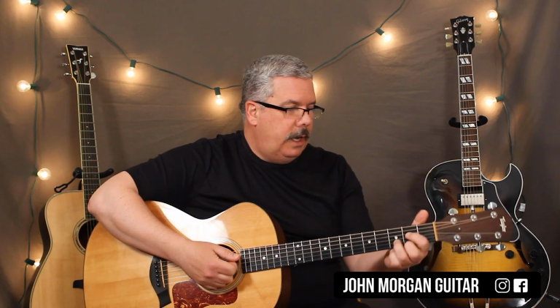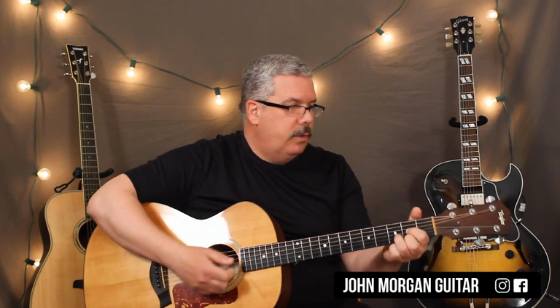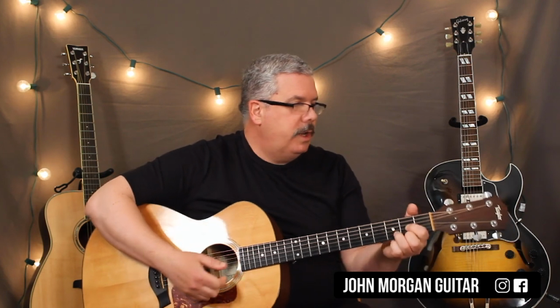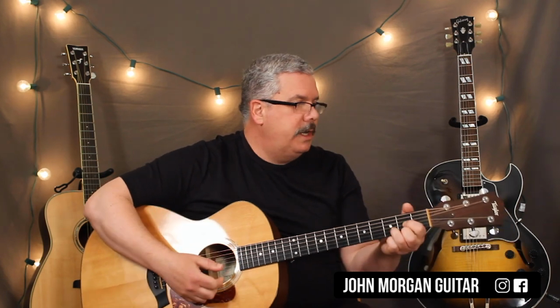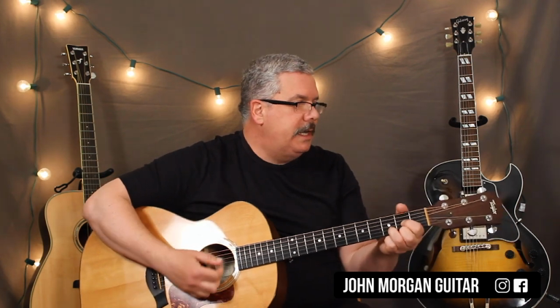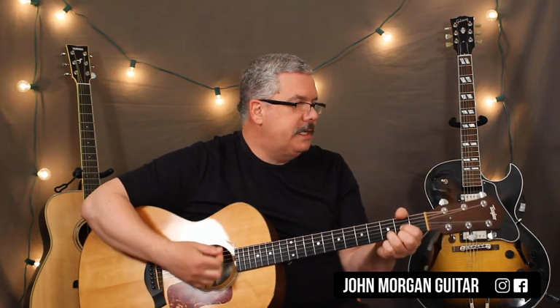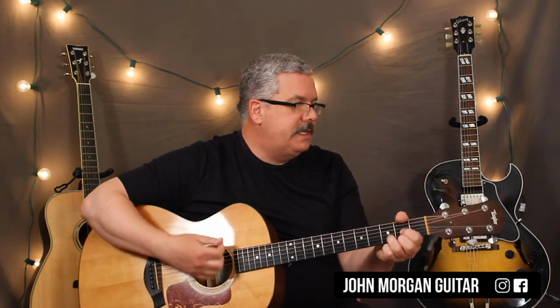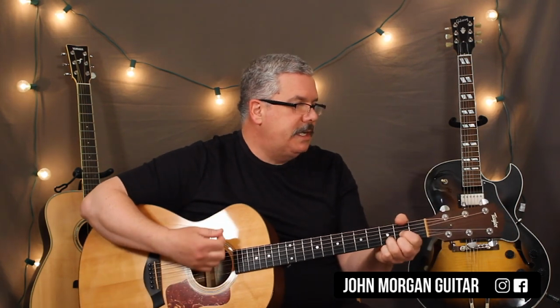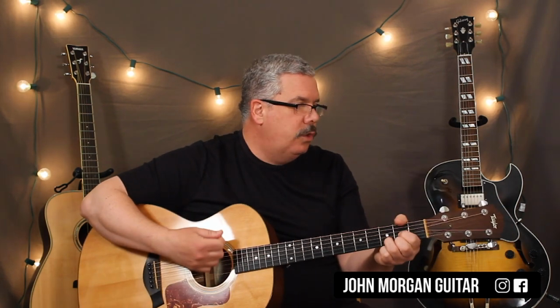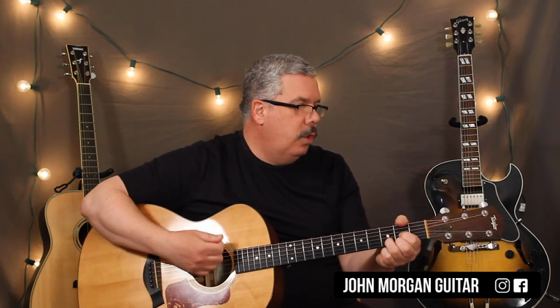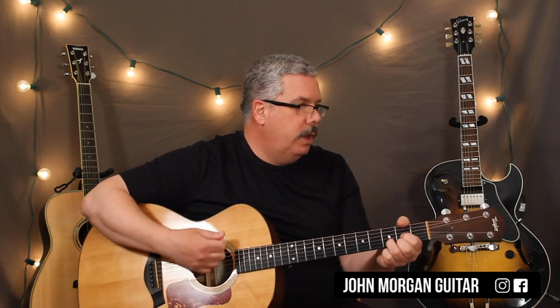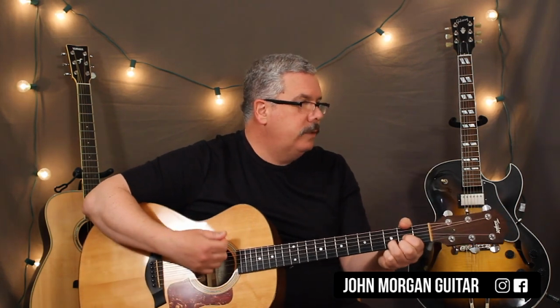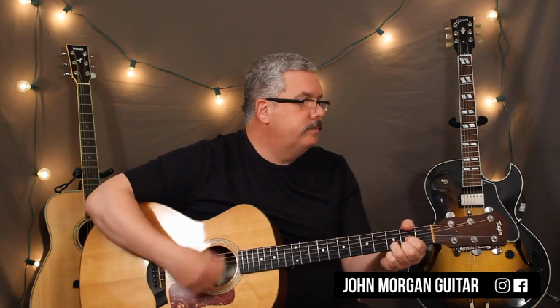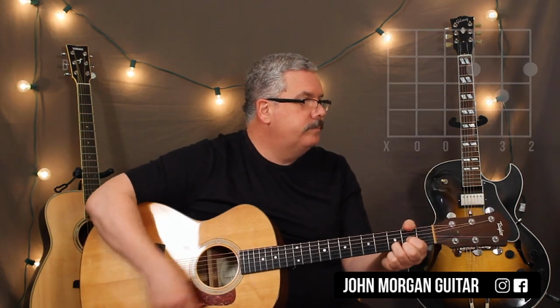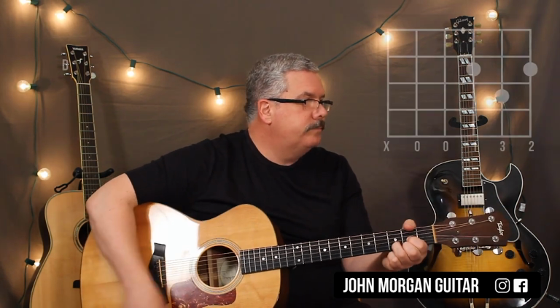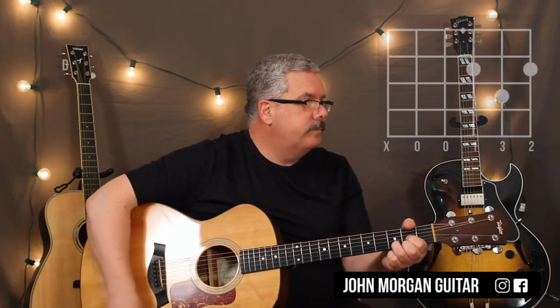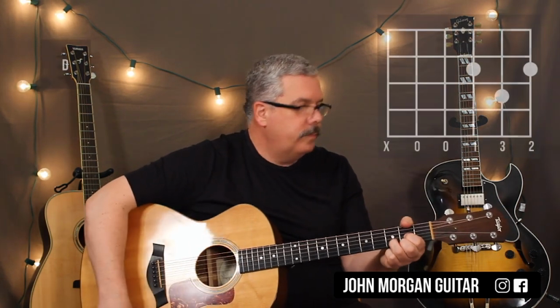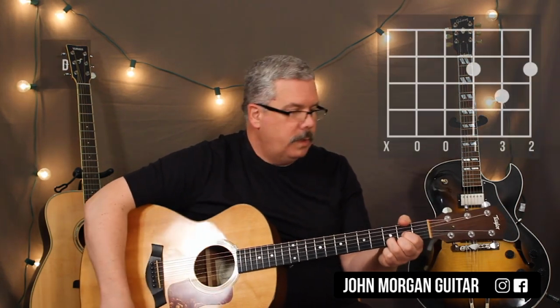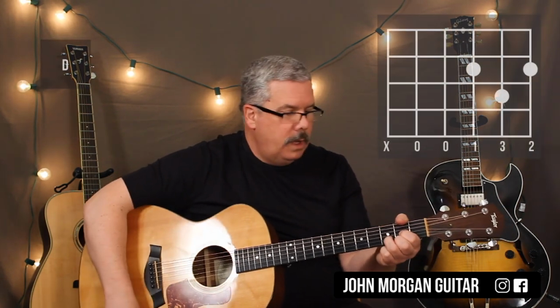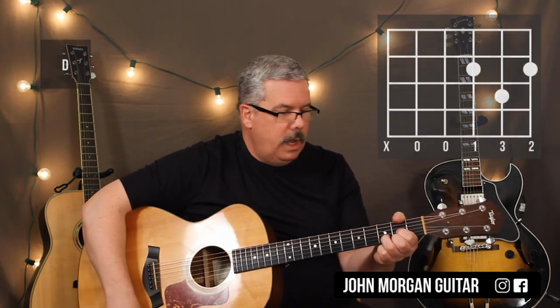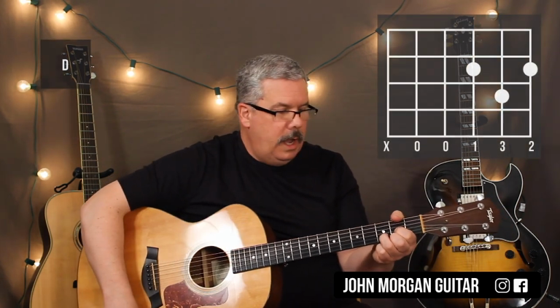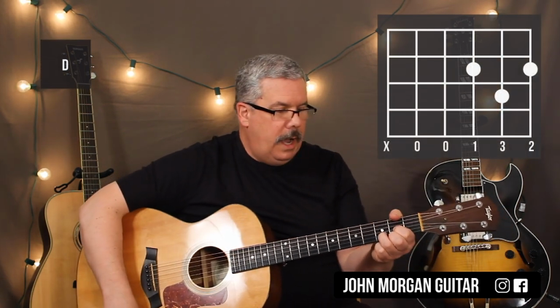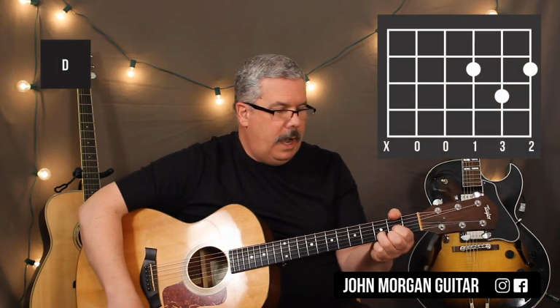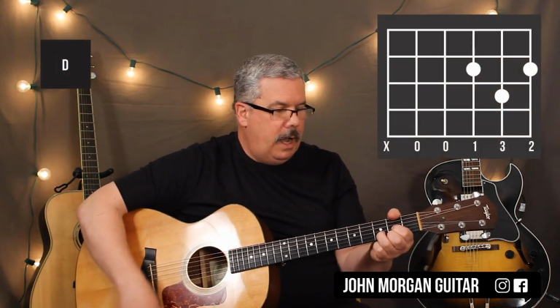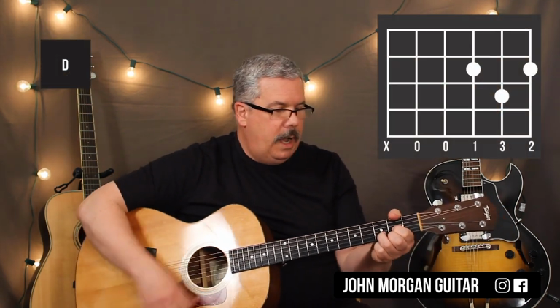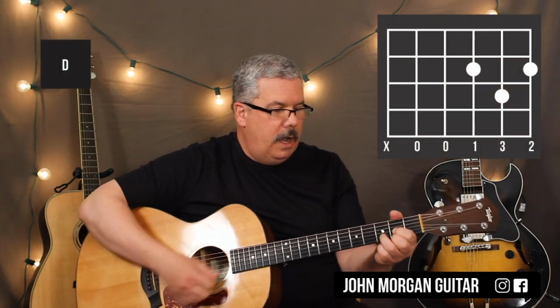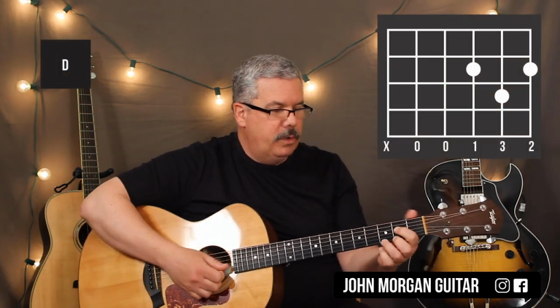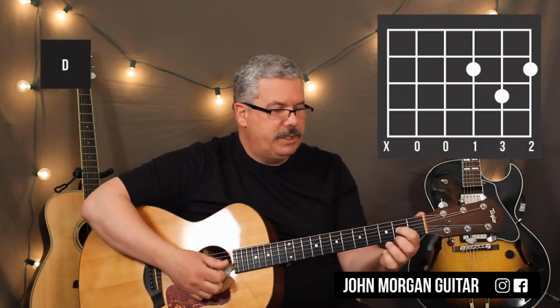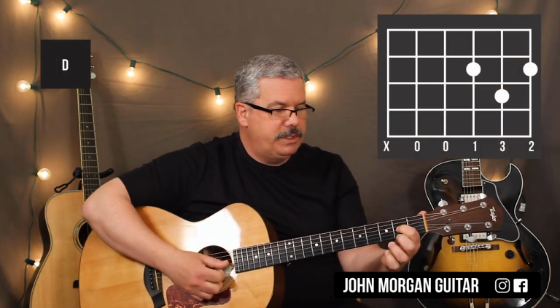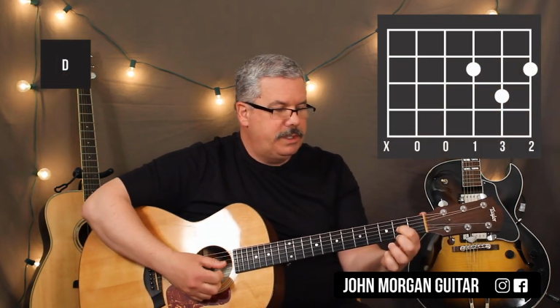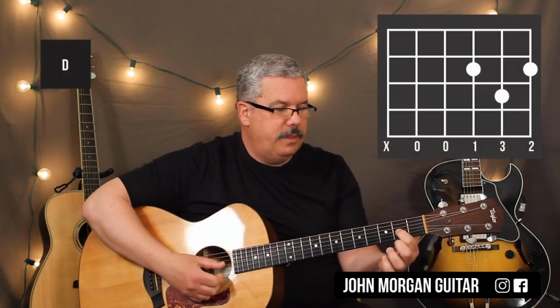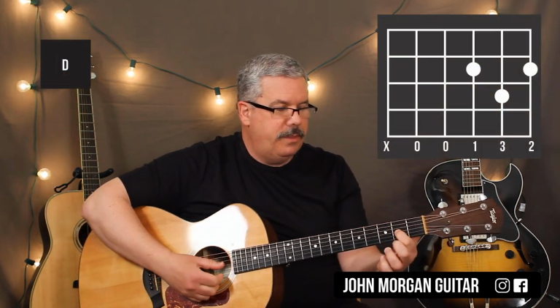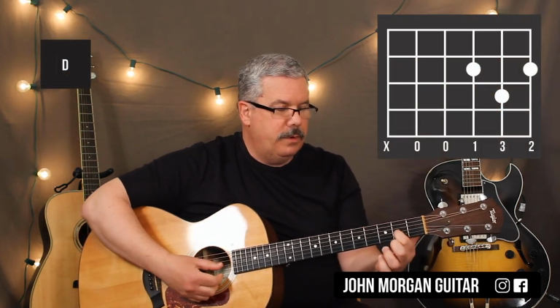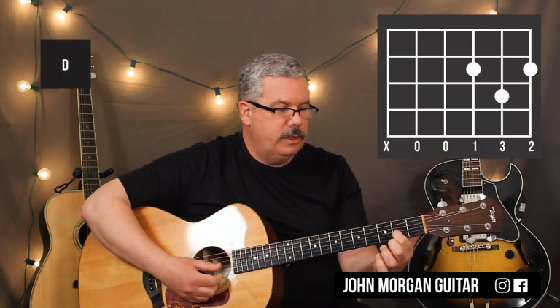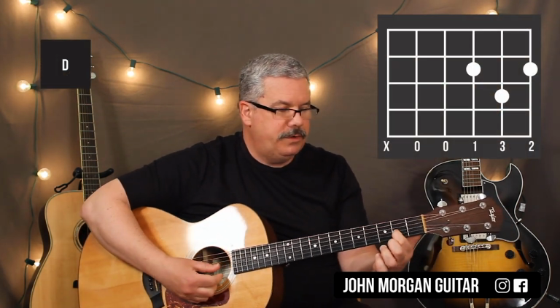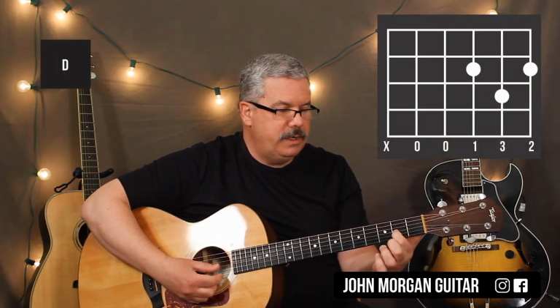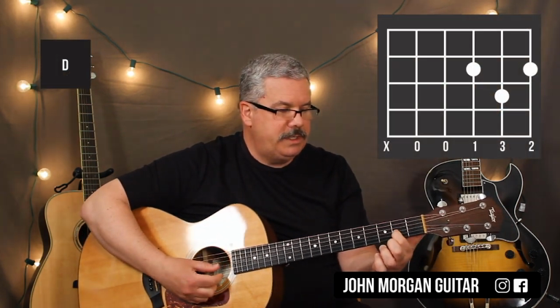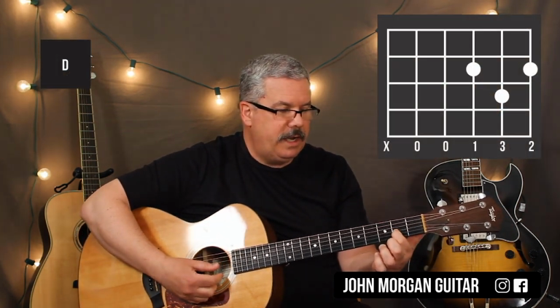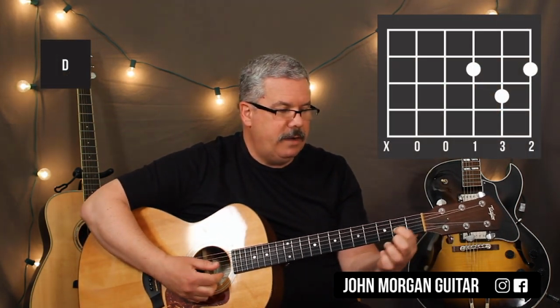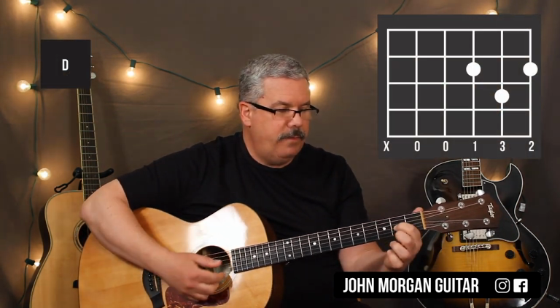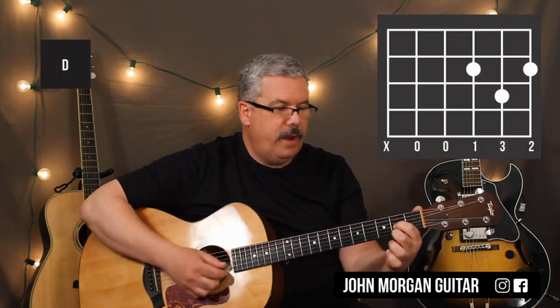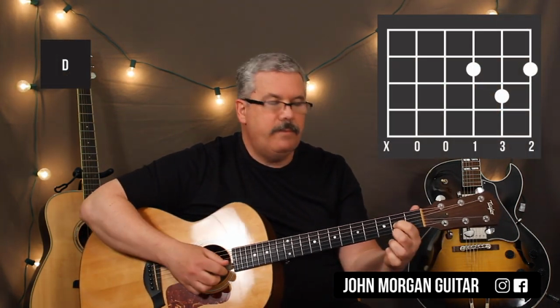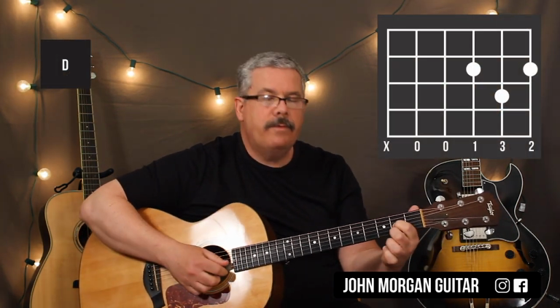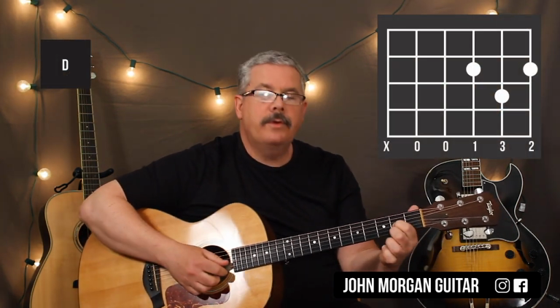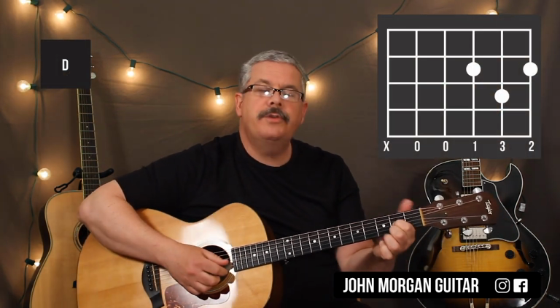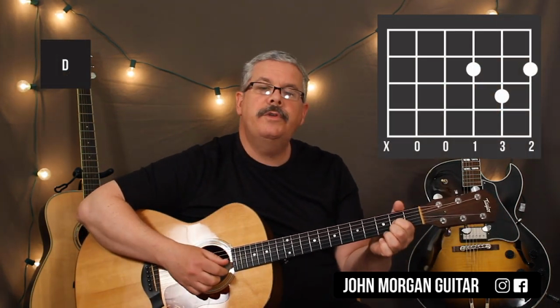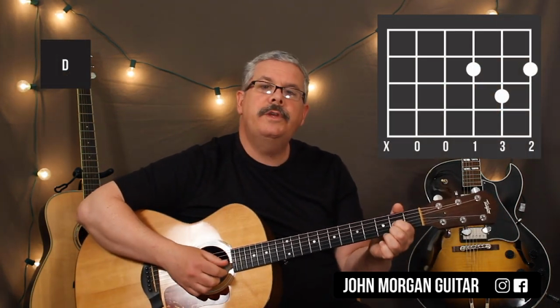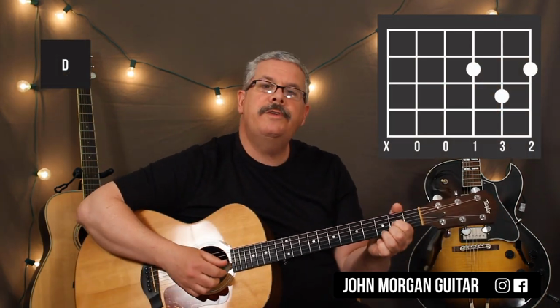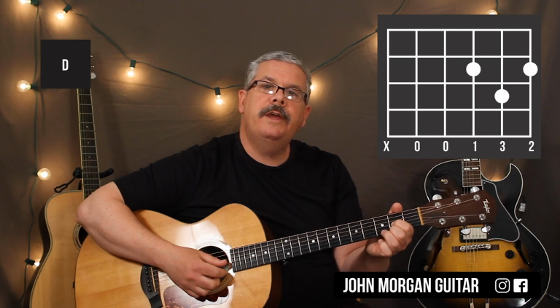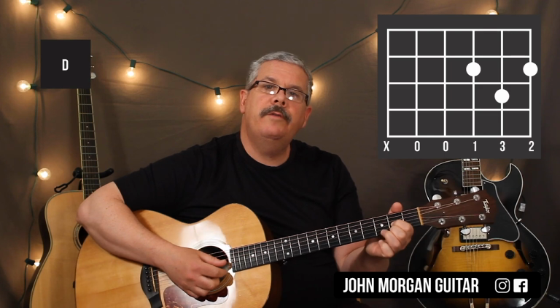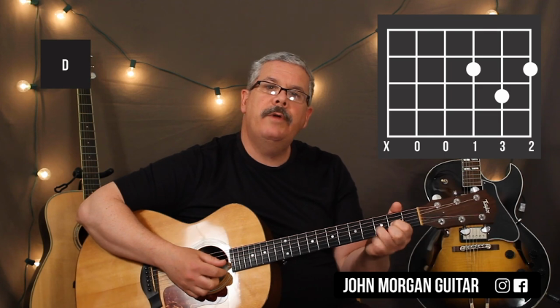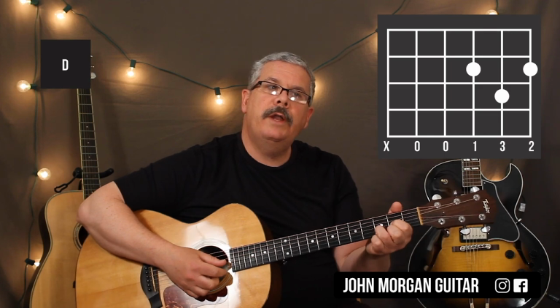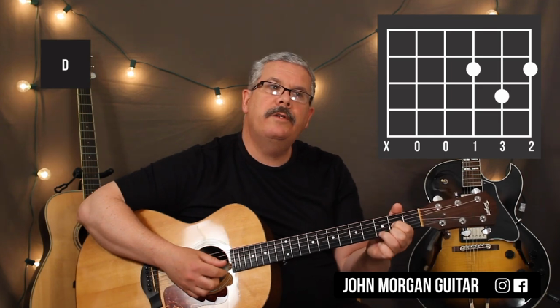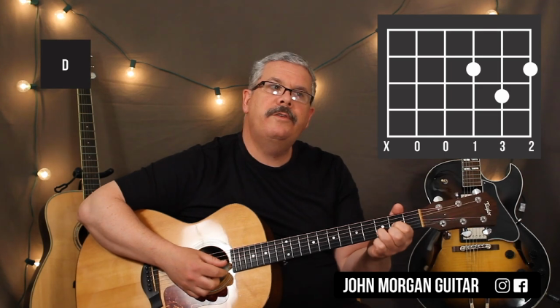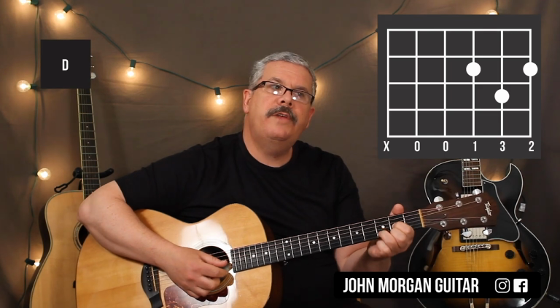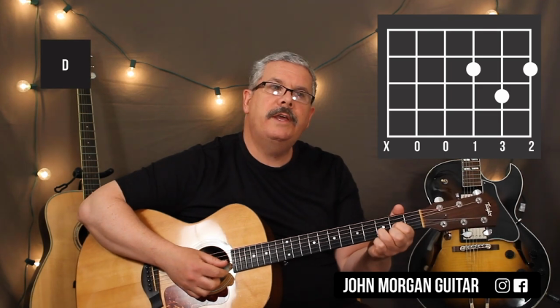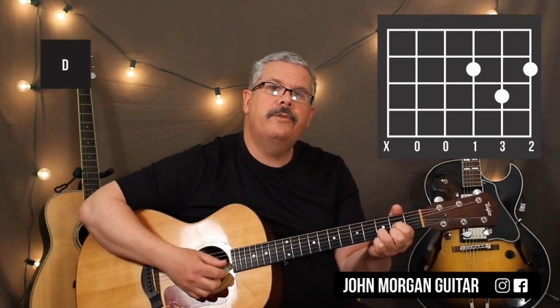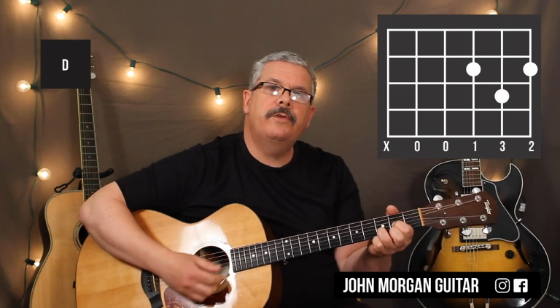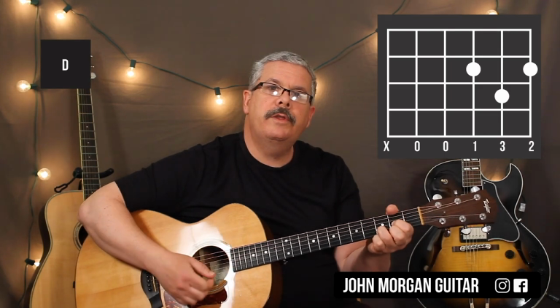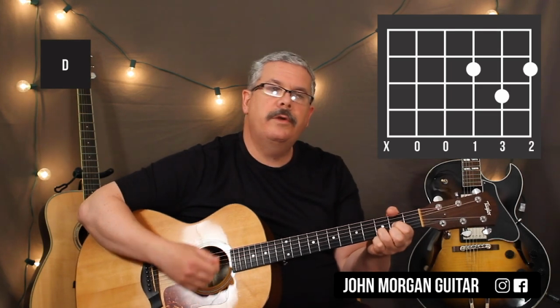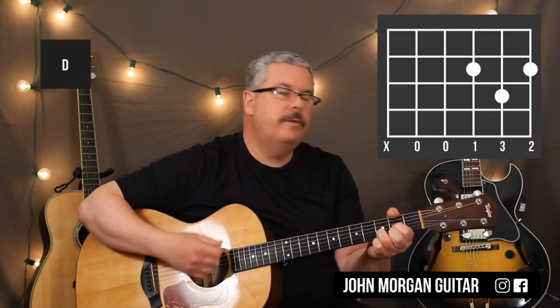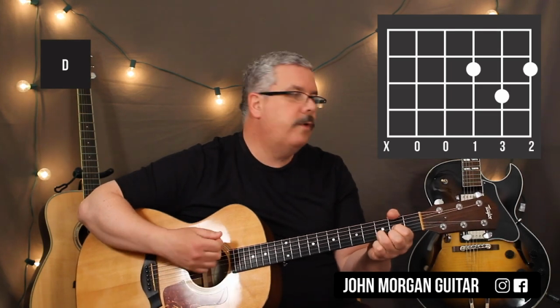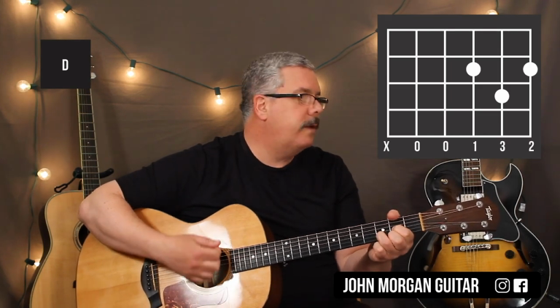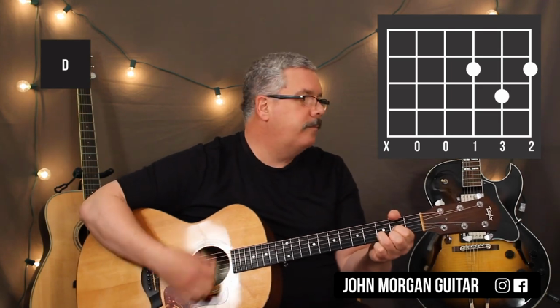We're going to need a D chord, which is the 3rd string 2nd fret, 1st string 2nd fret, 2nd string 3rd fret.